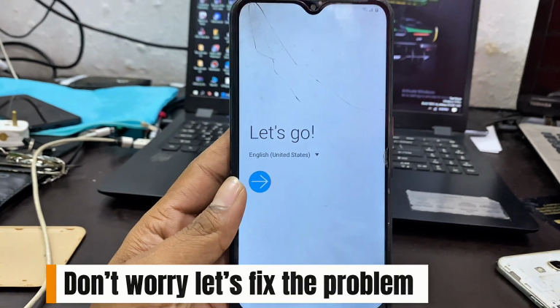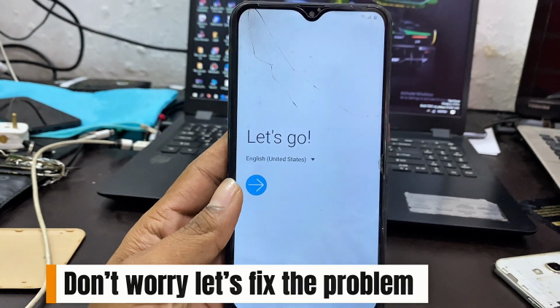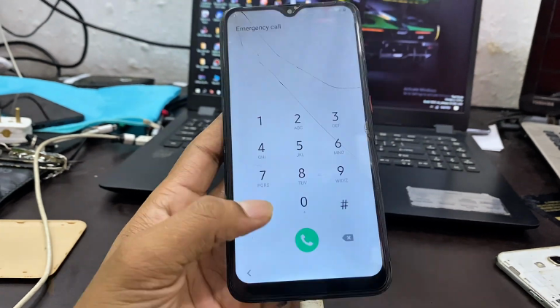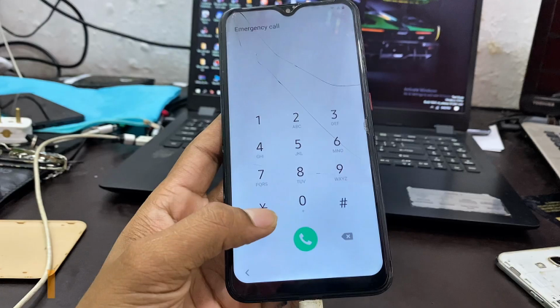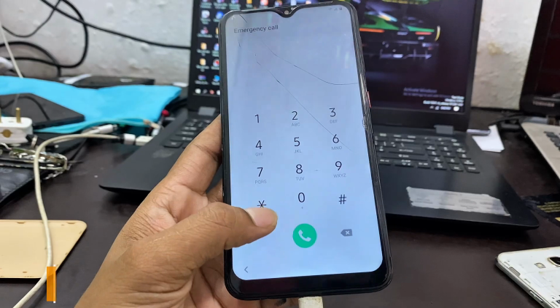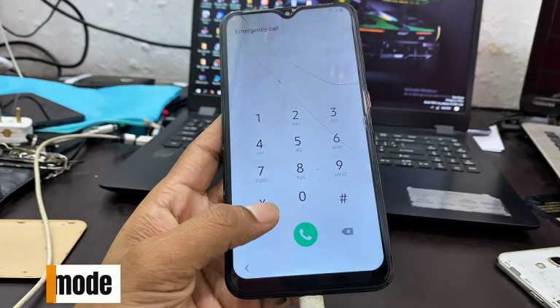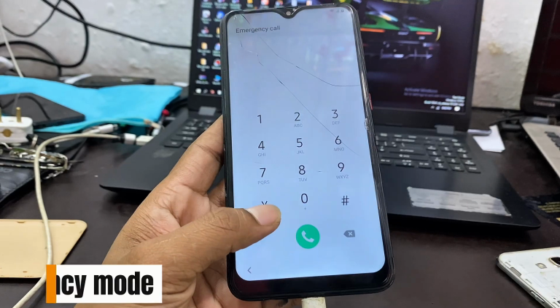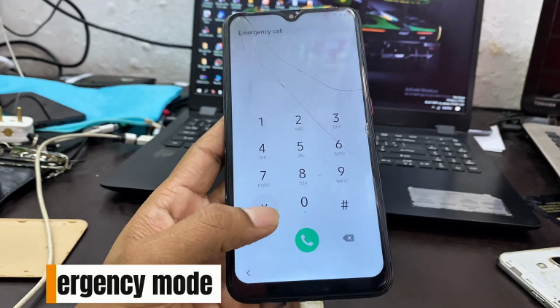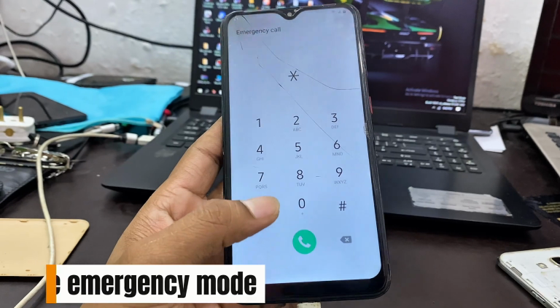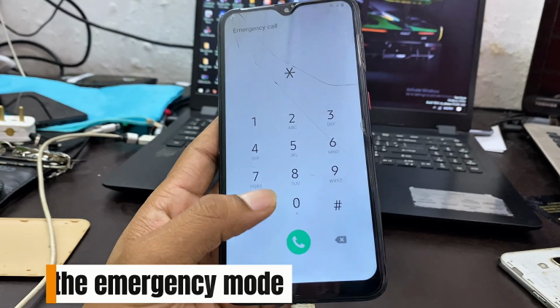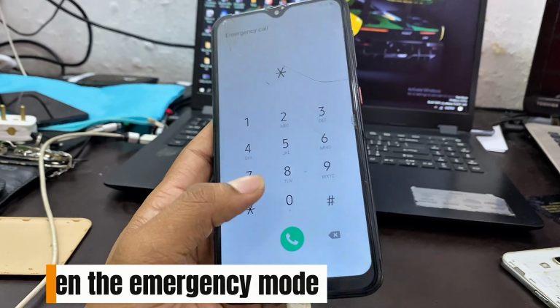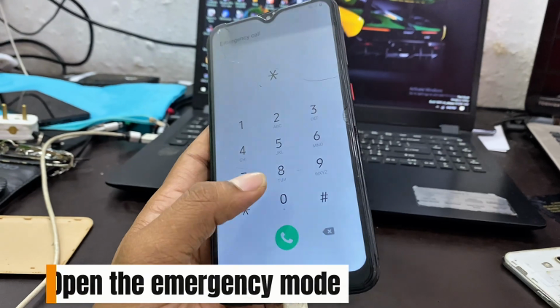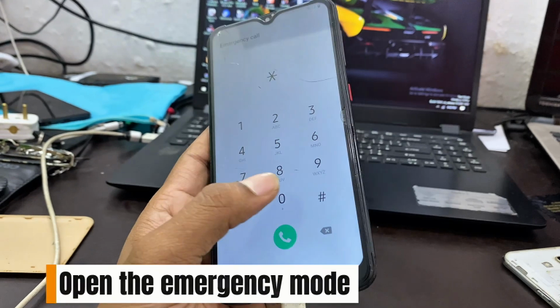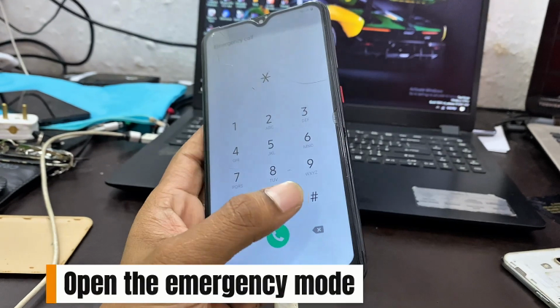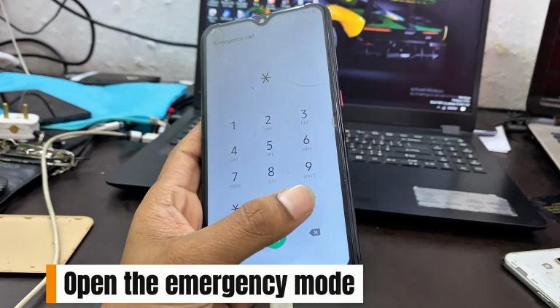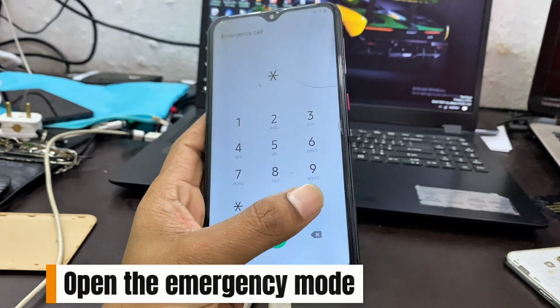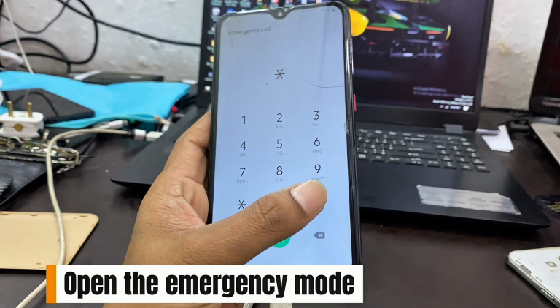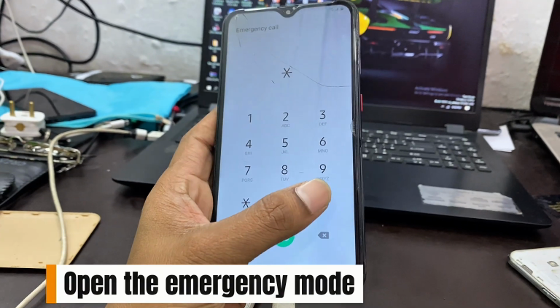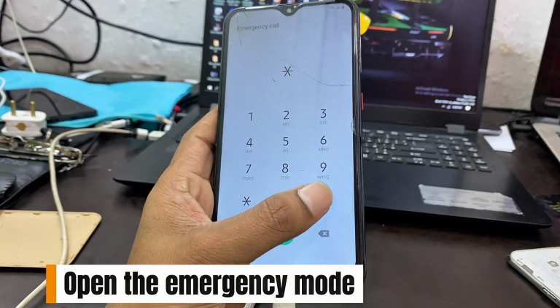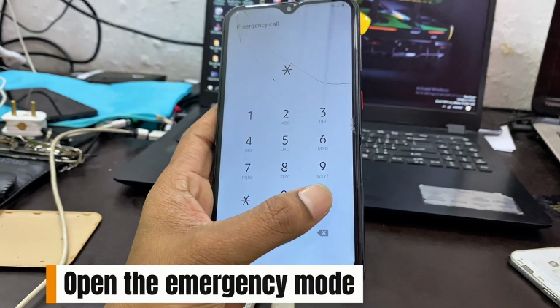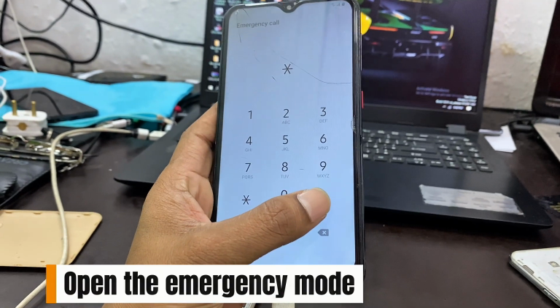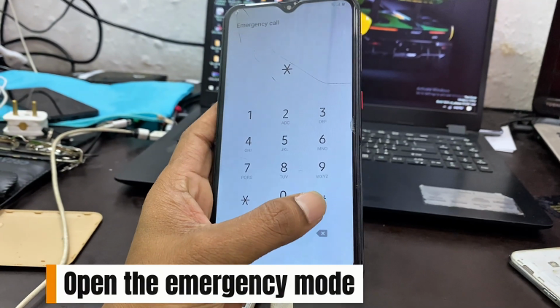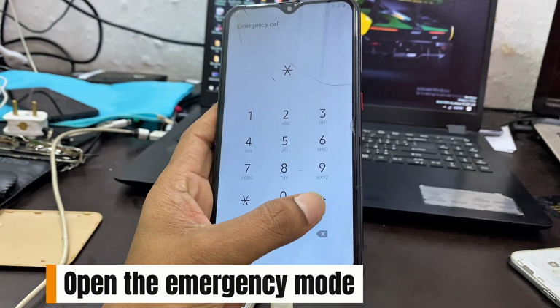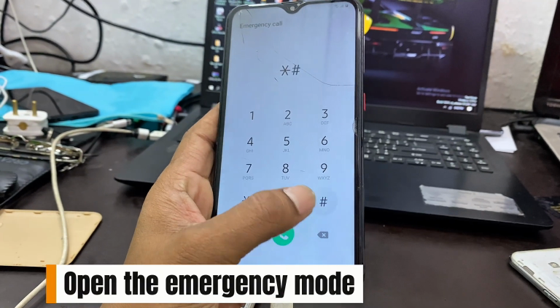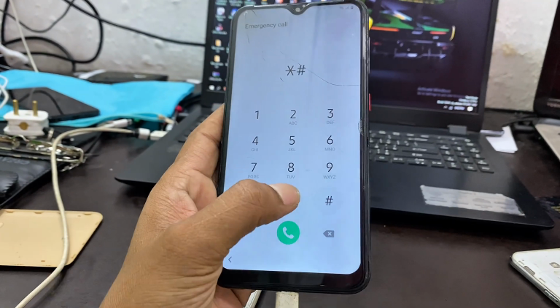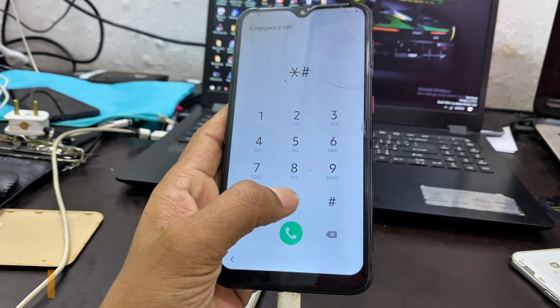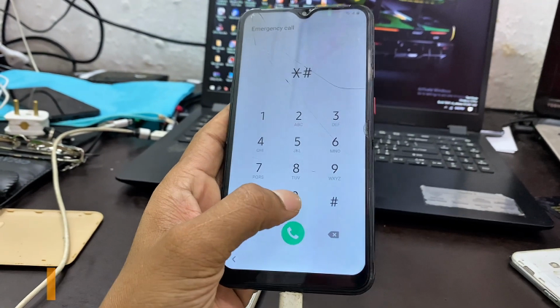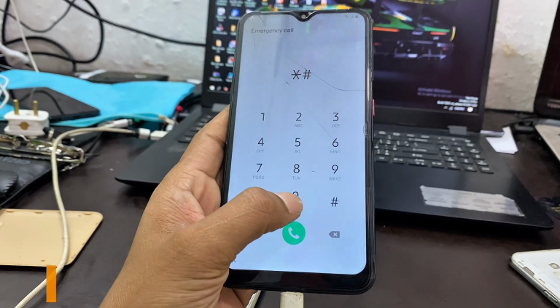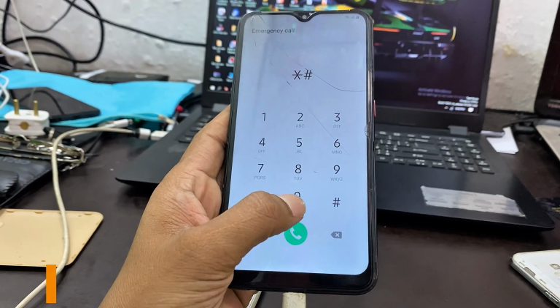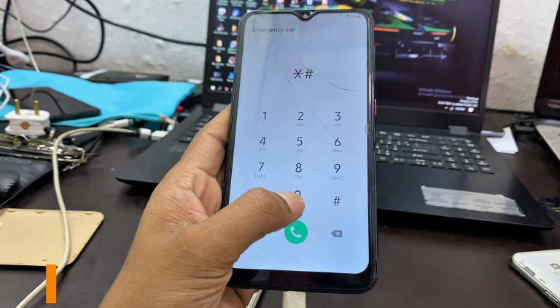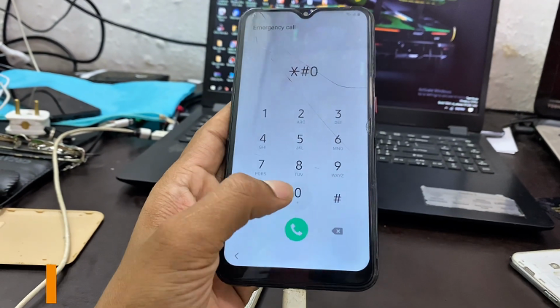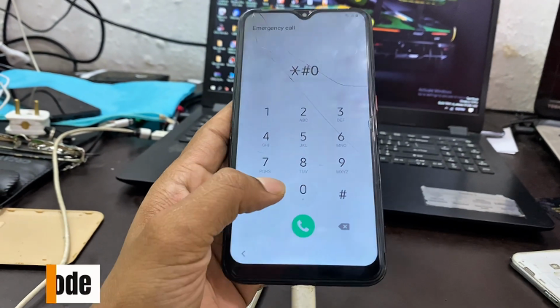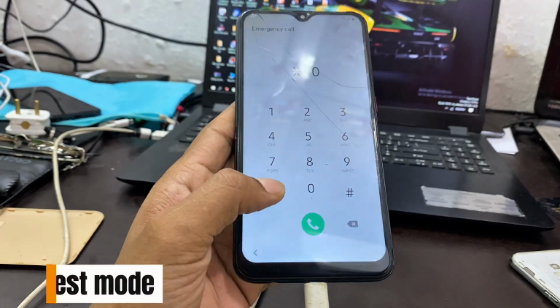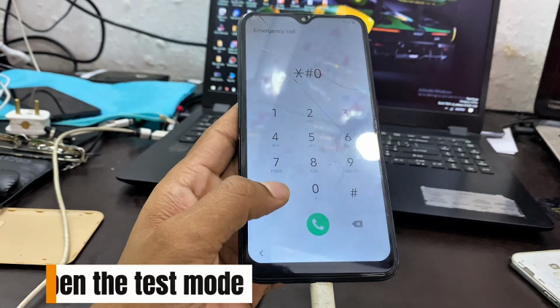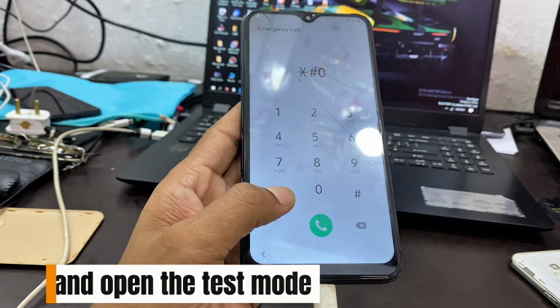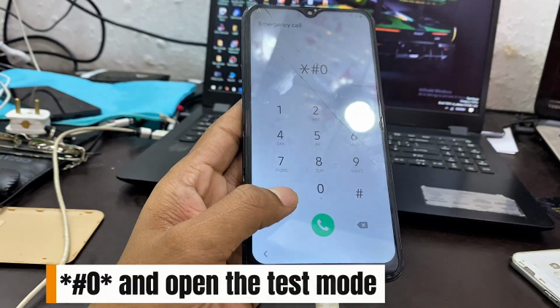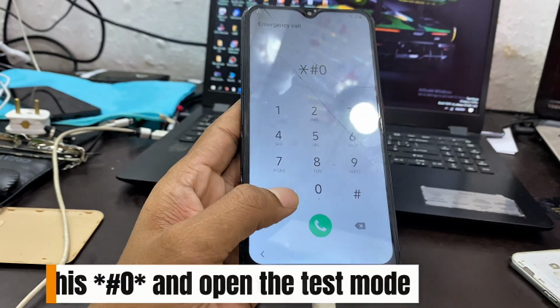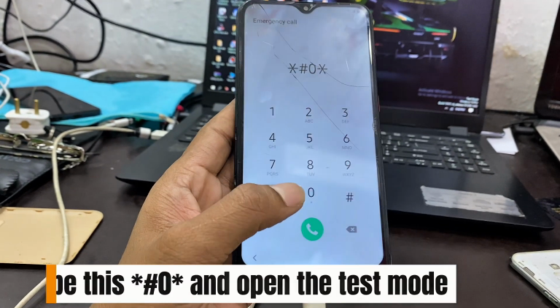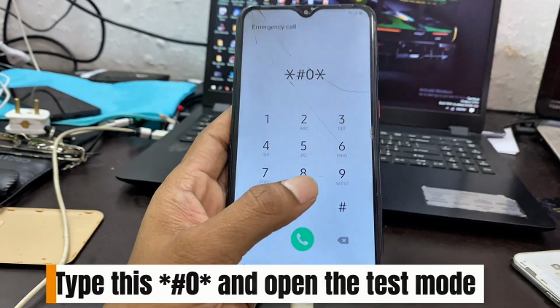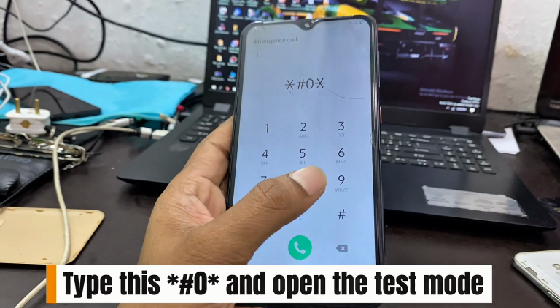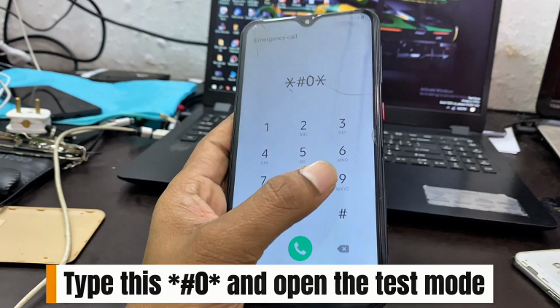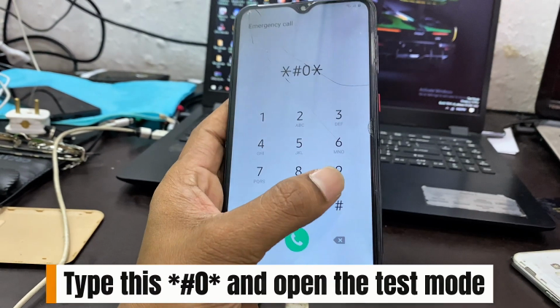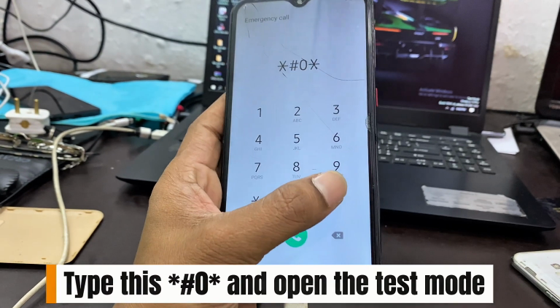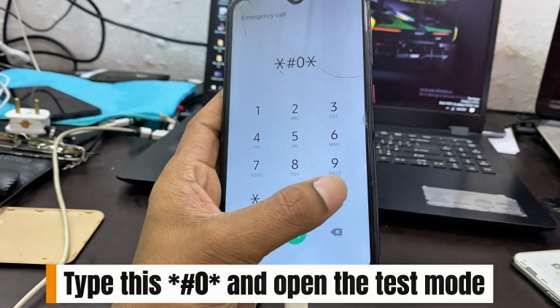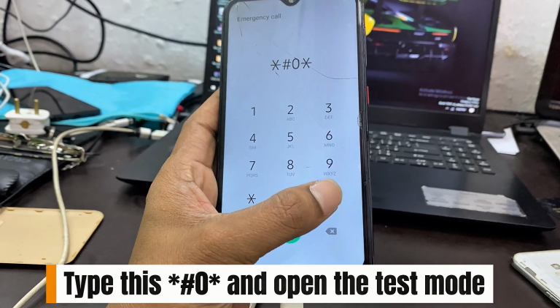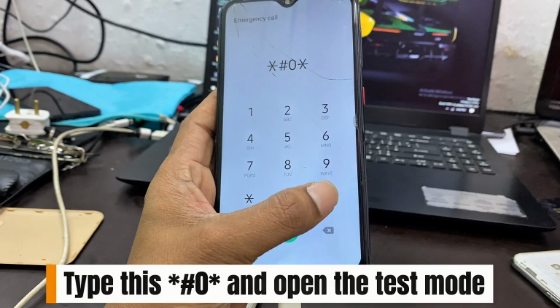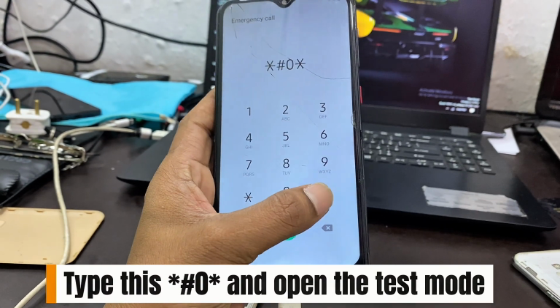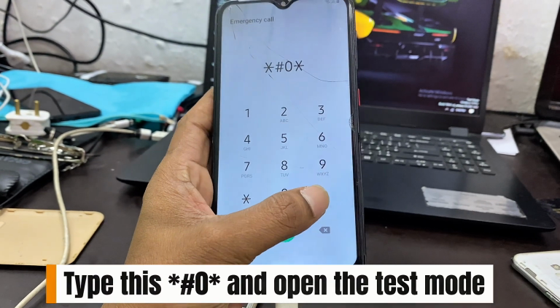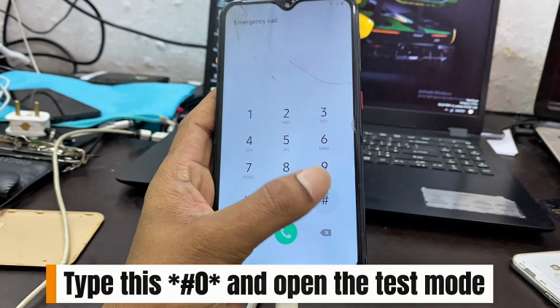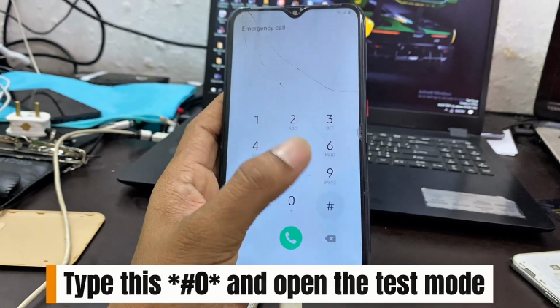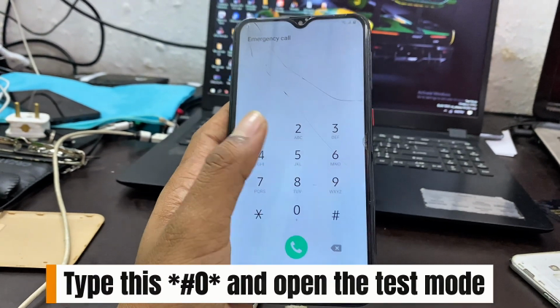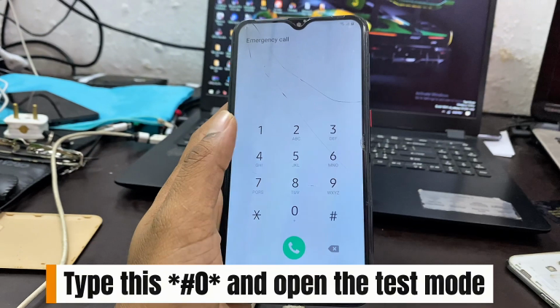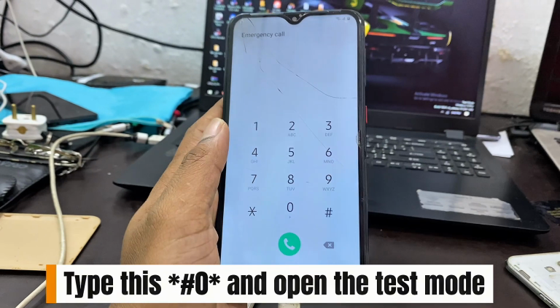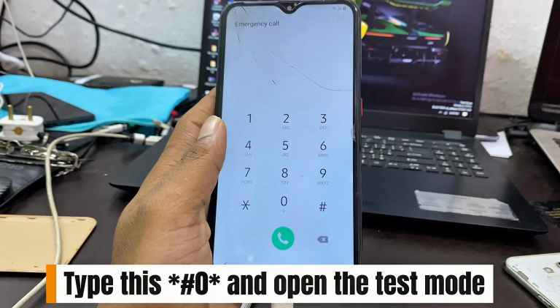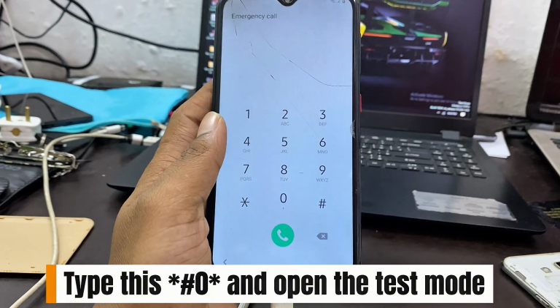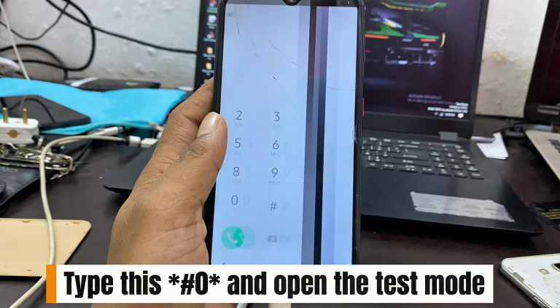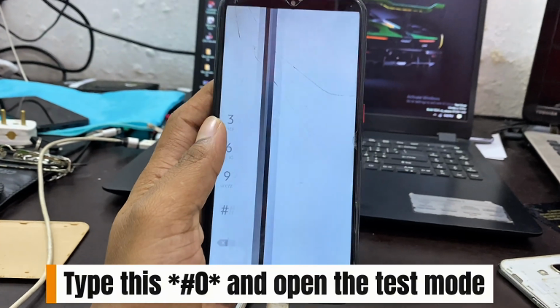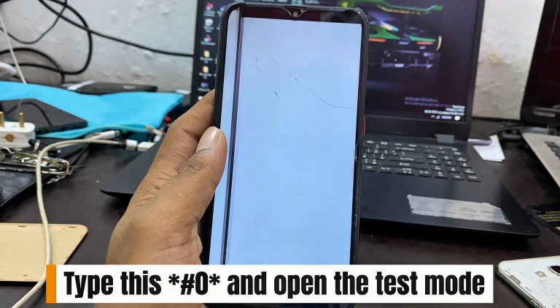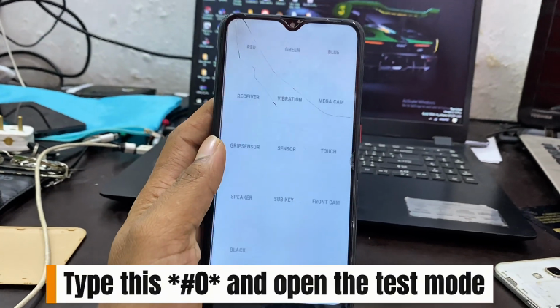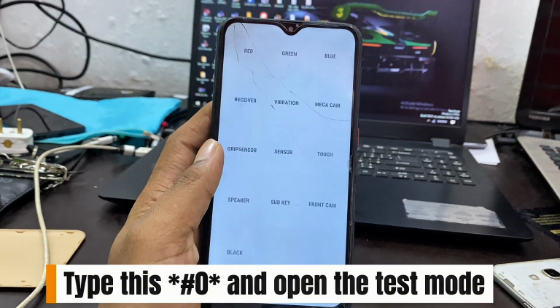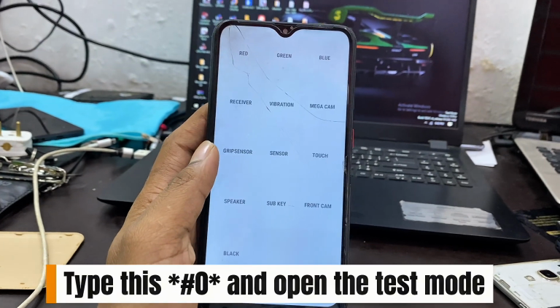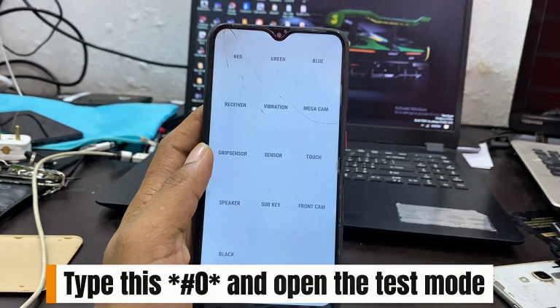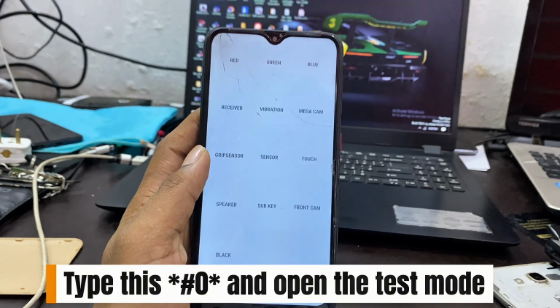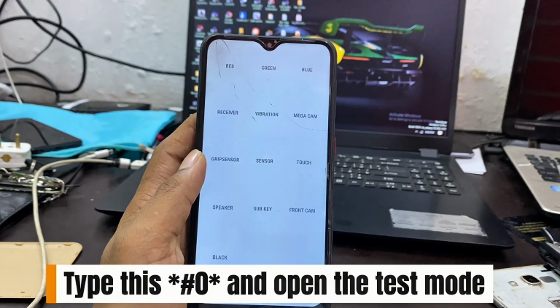Open the Emergency Mode. Type this: asterisk, hash, zero, asterisk, and open the Test Mode.